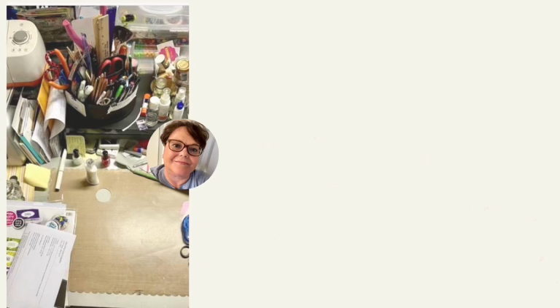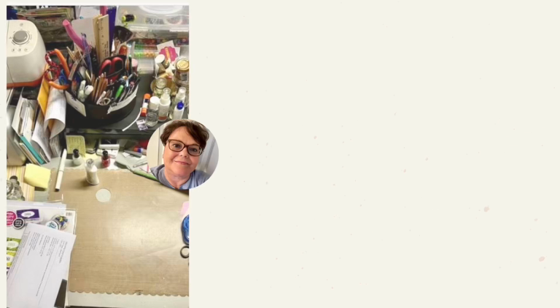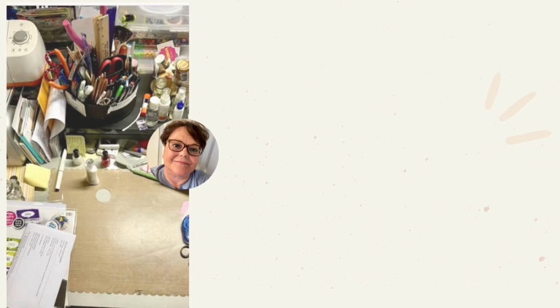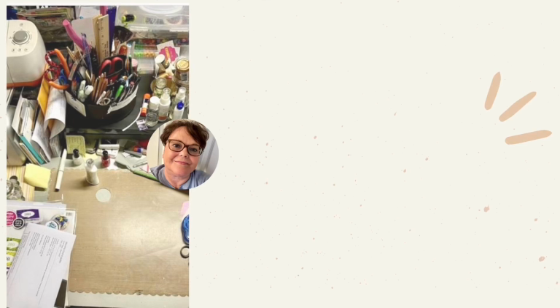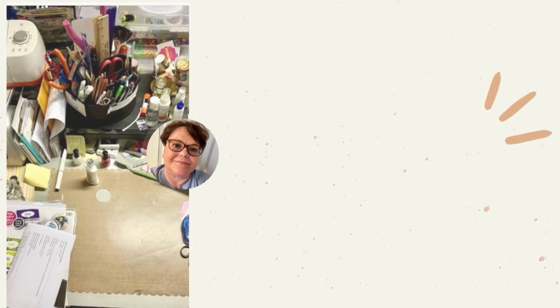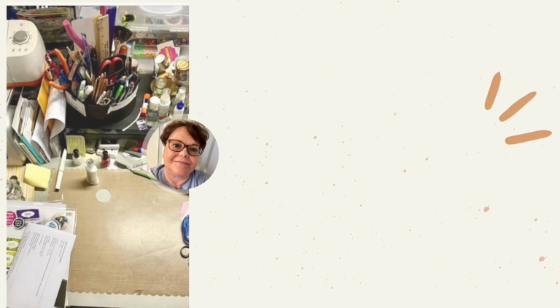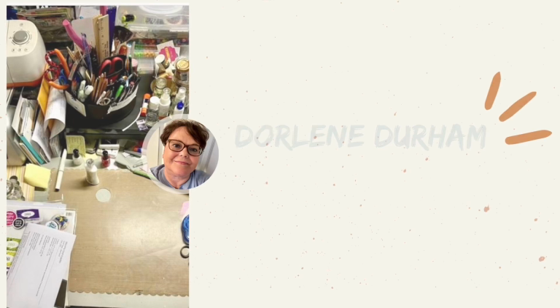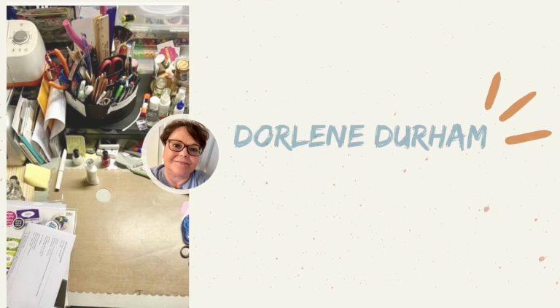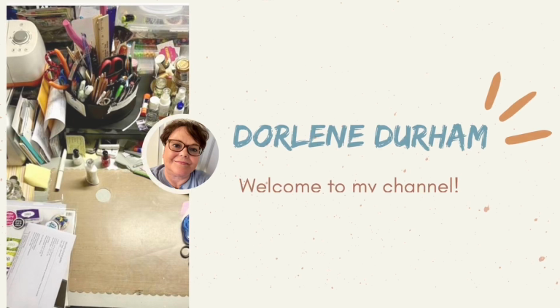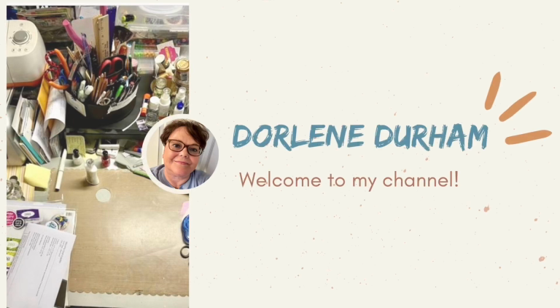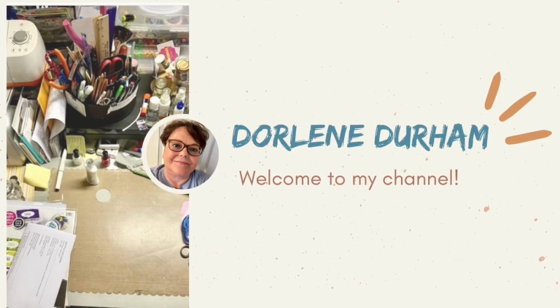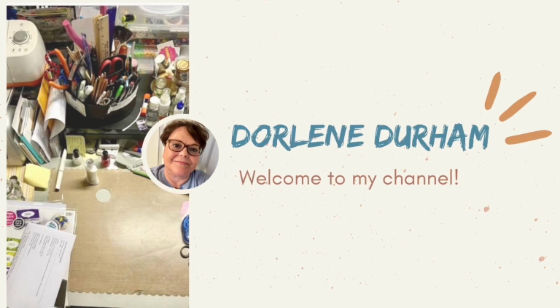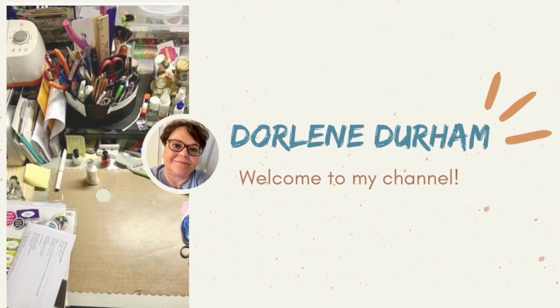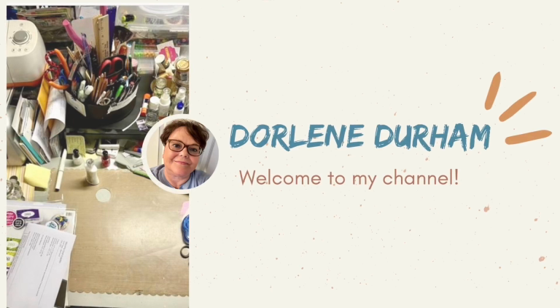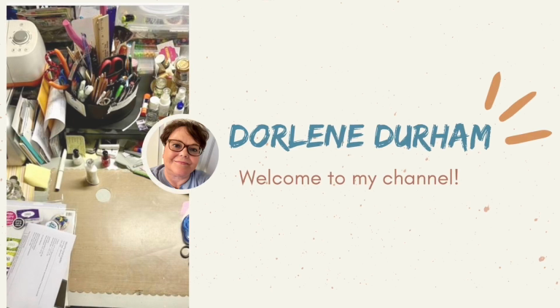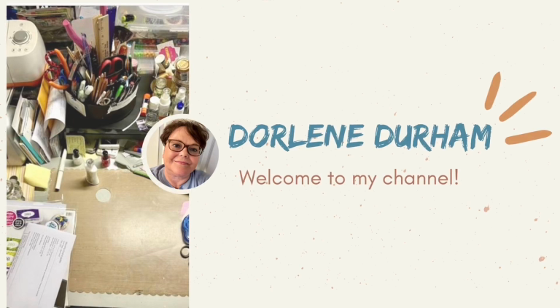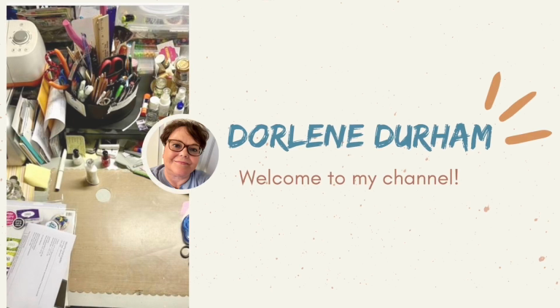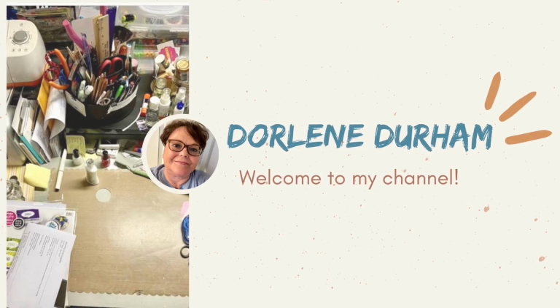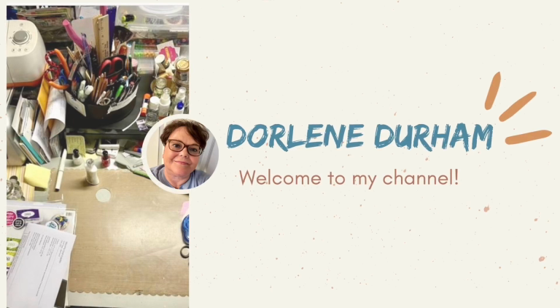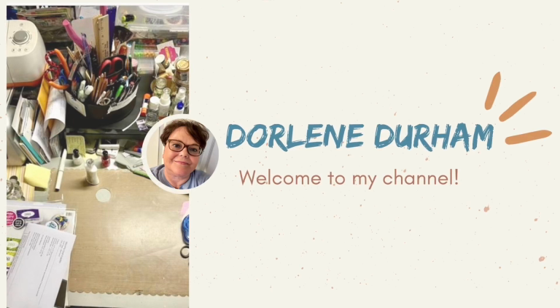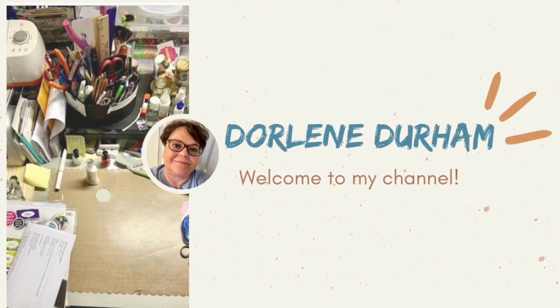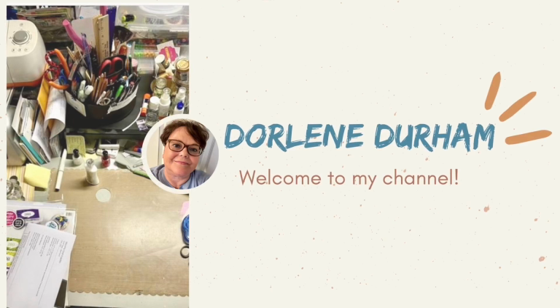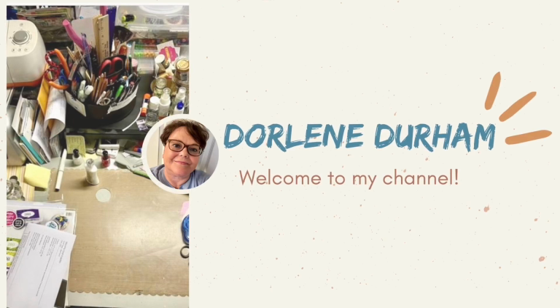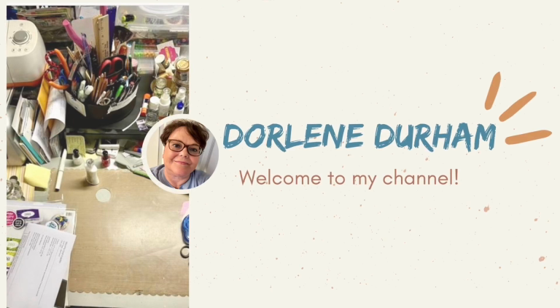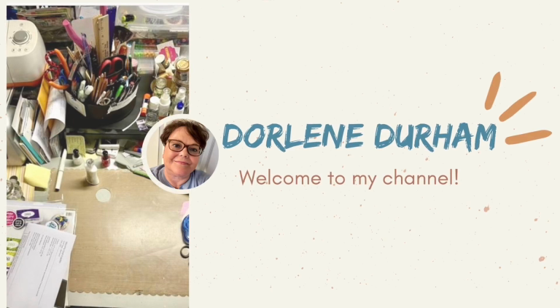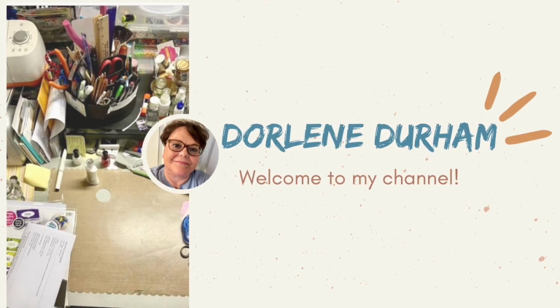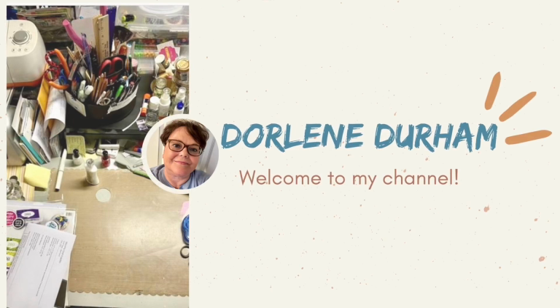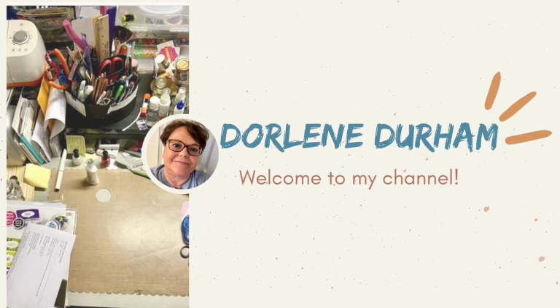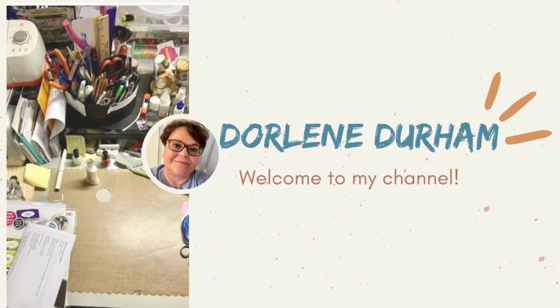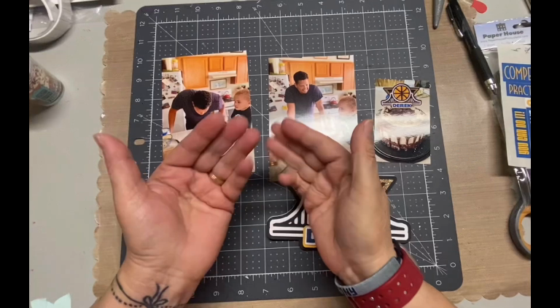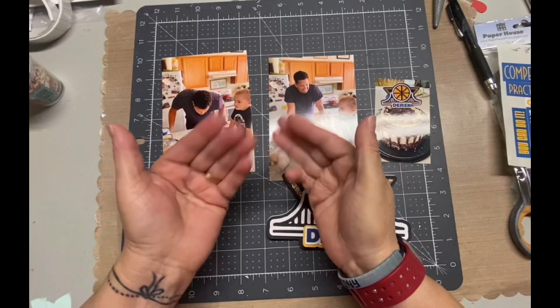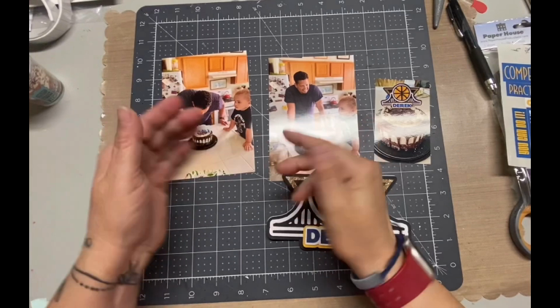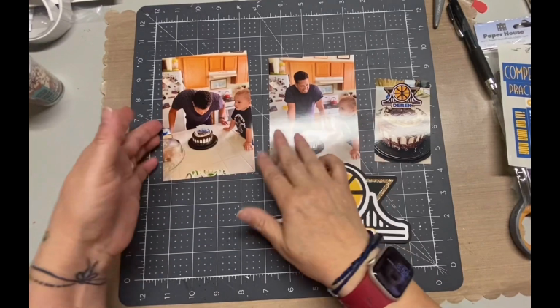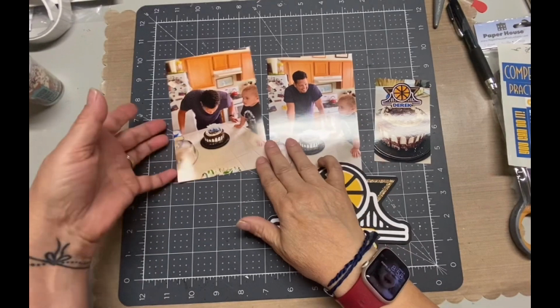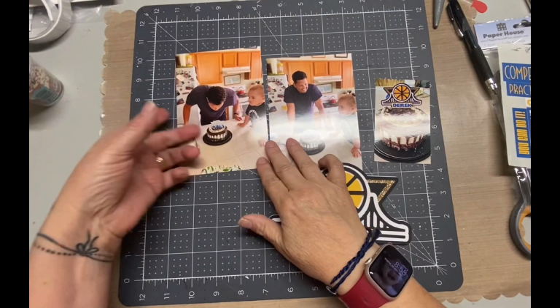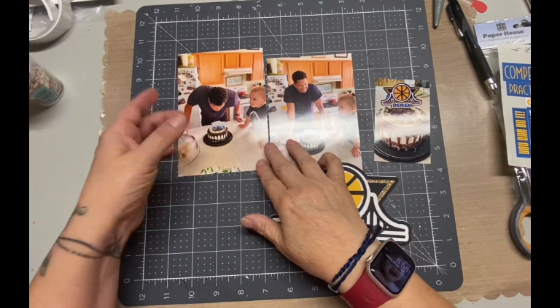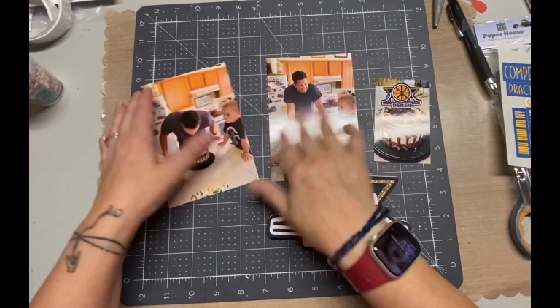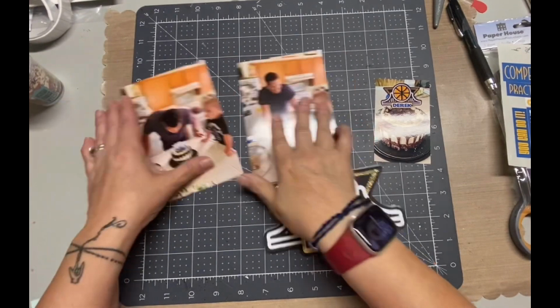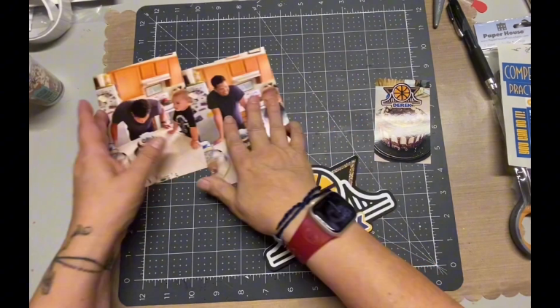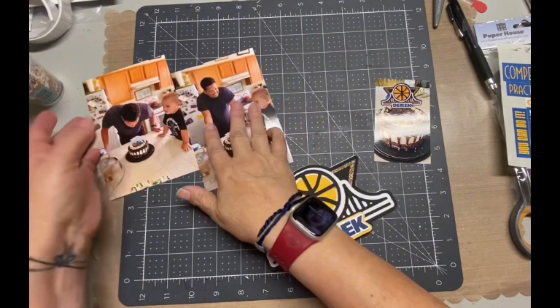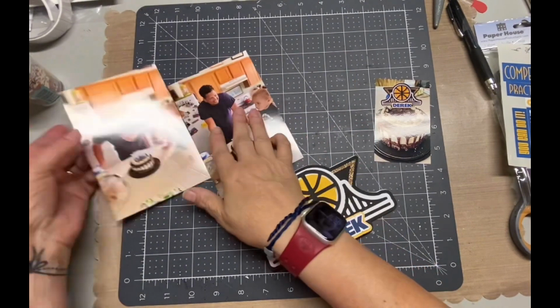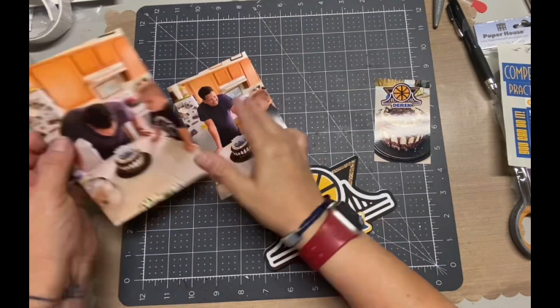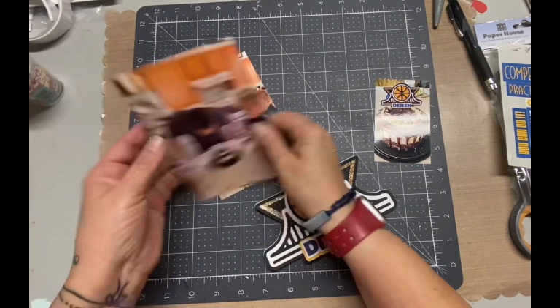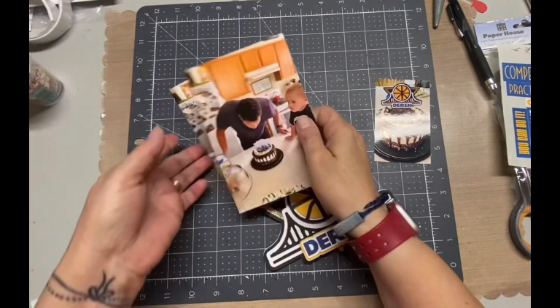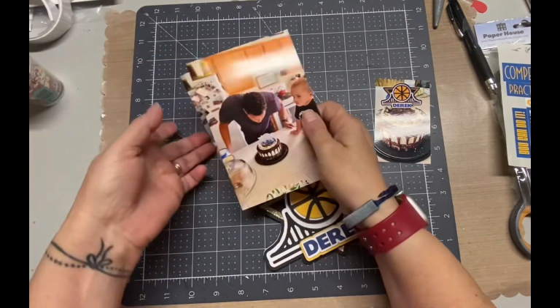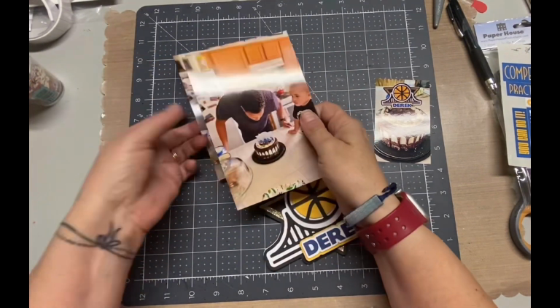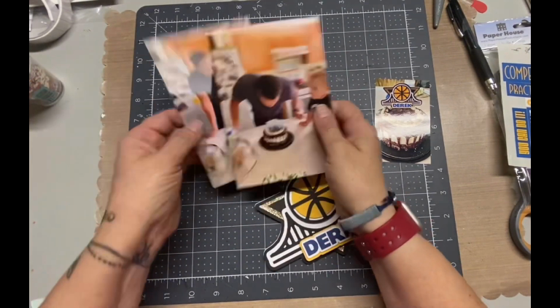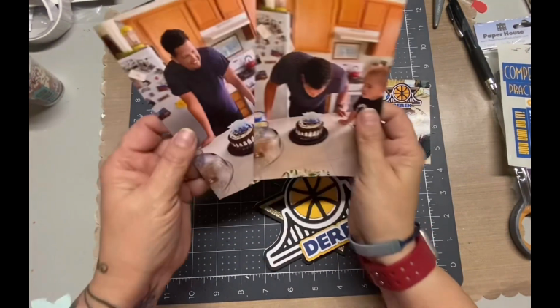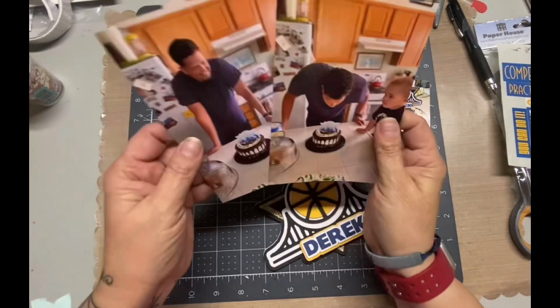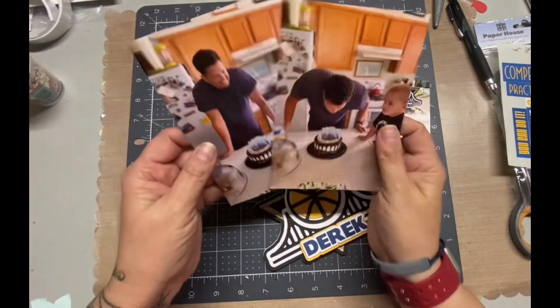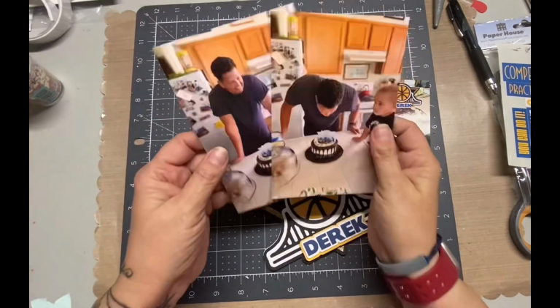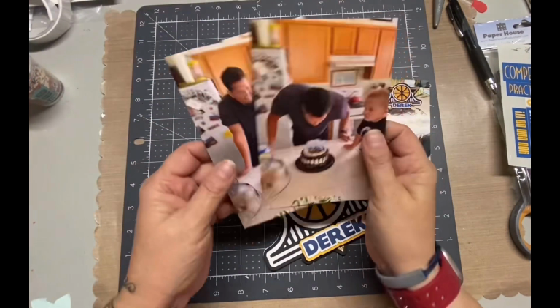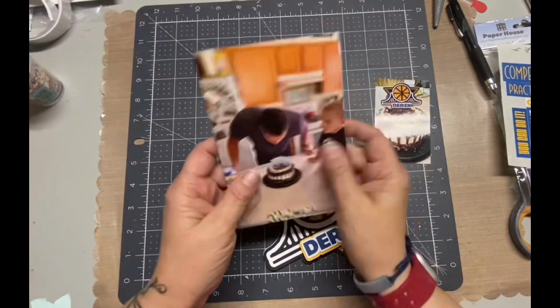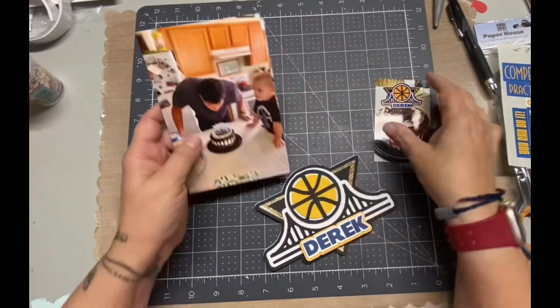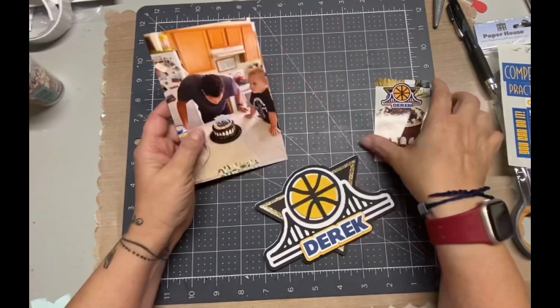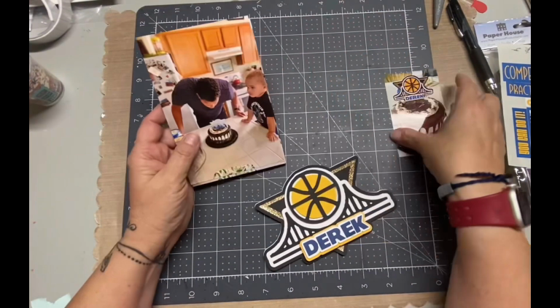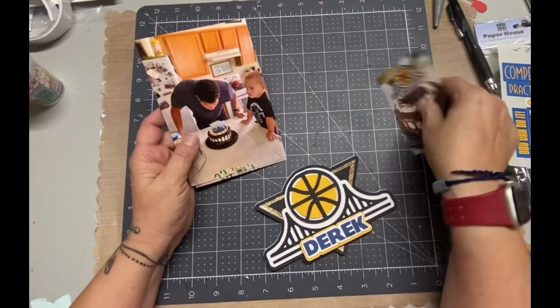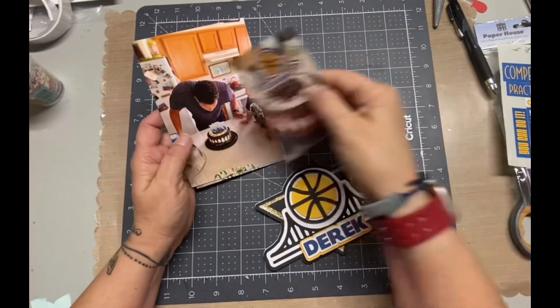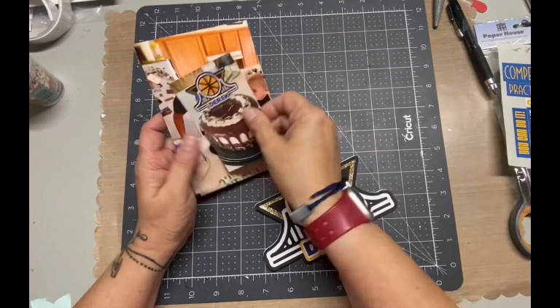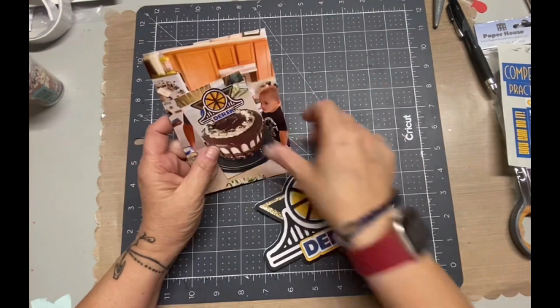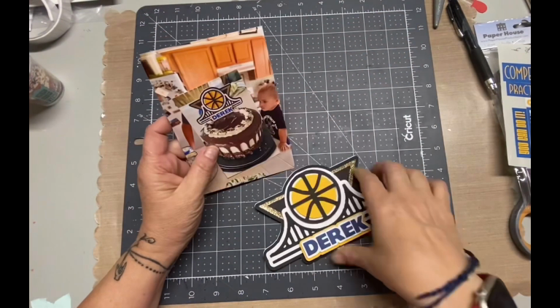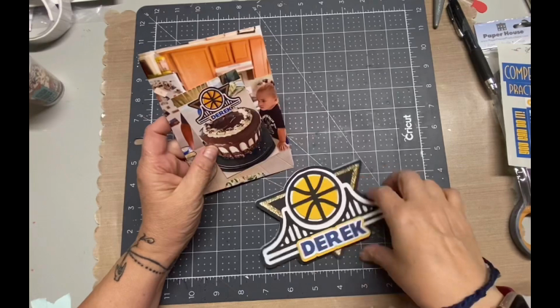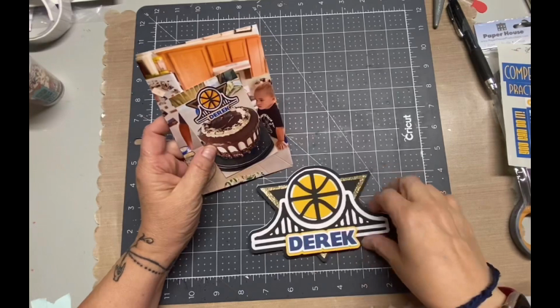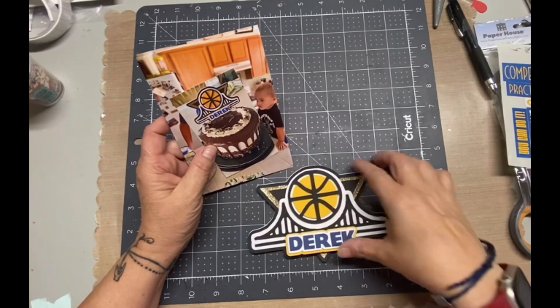Hey, it's Darlene. Welcome to my channel. I'm working on a one-page layout of some birthday pictures of one of my sons.